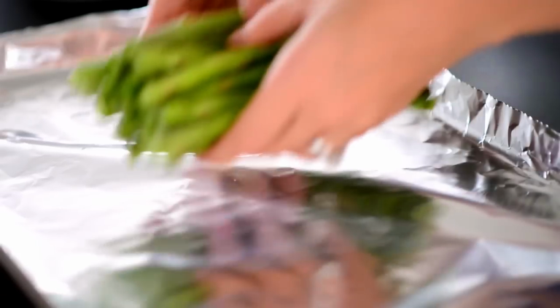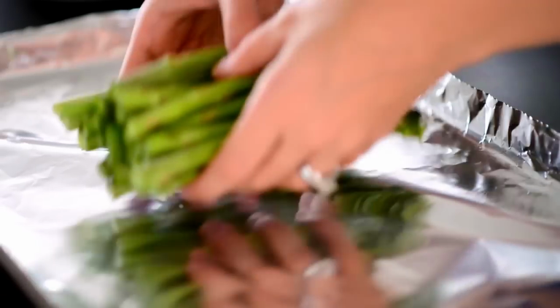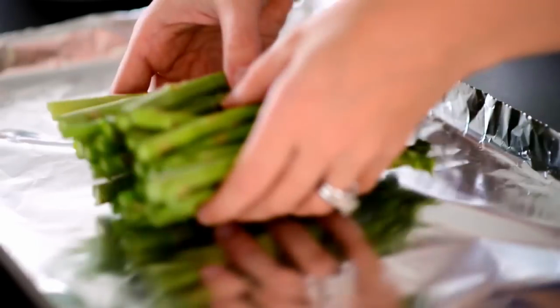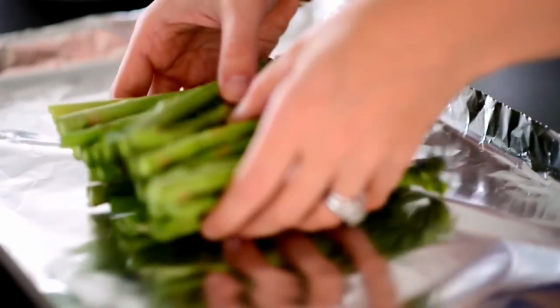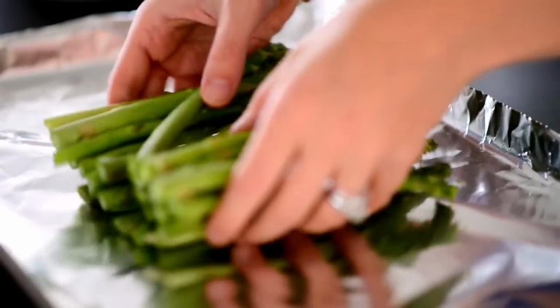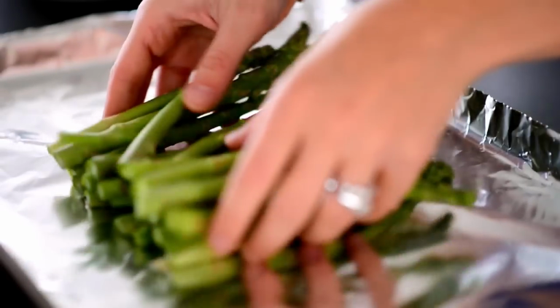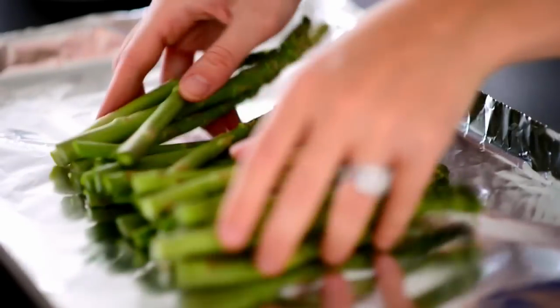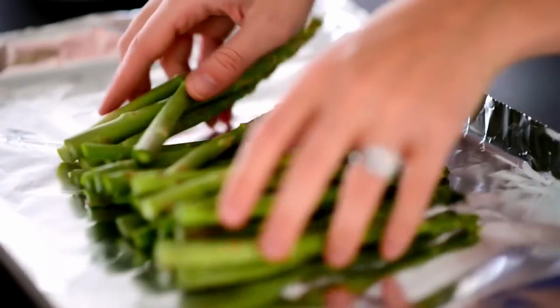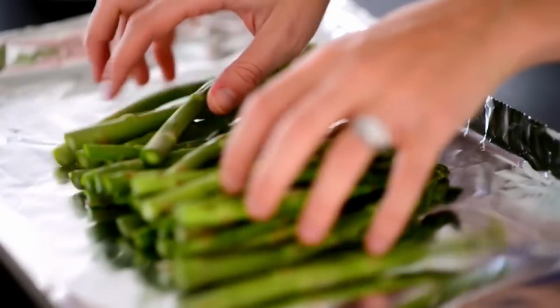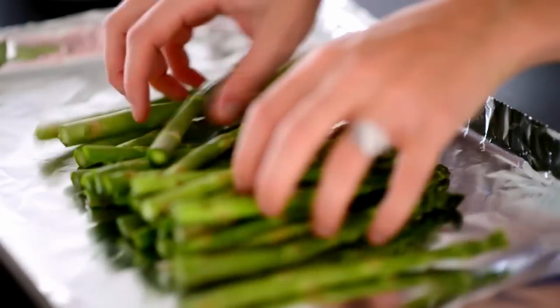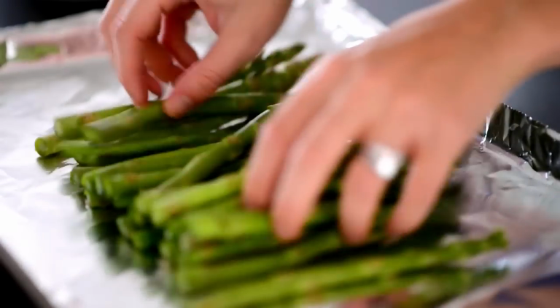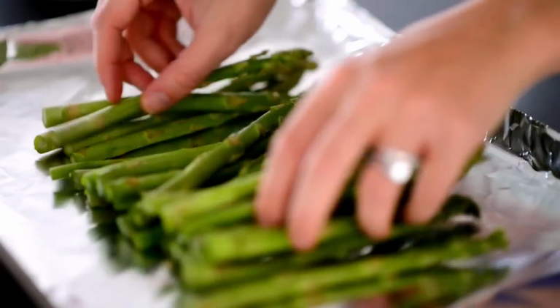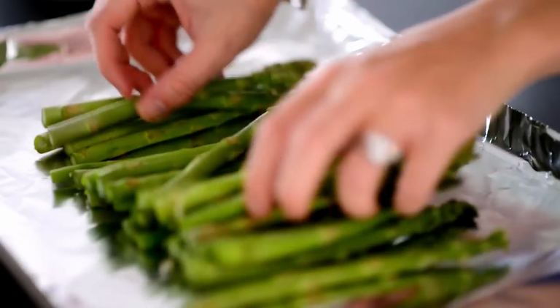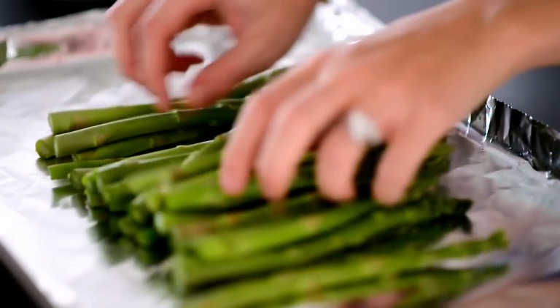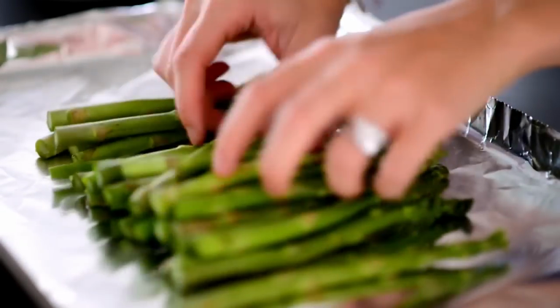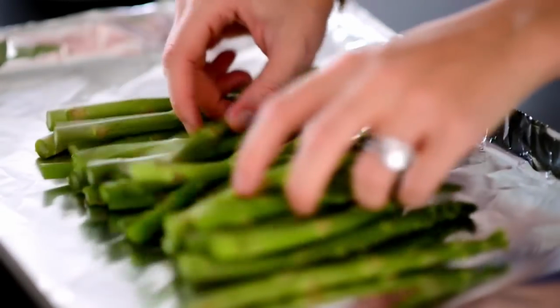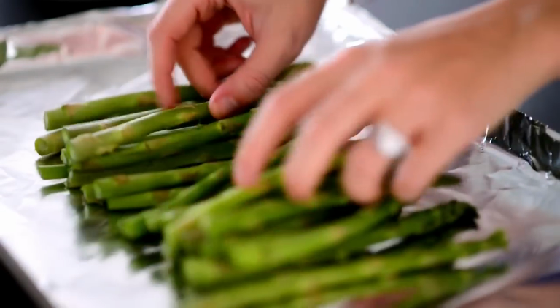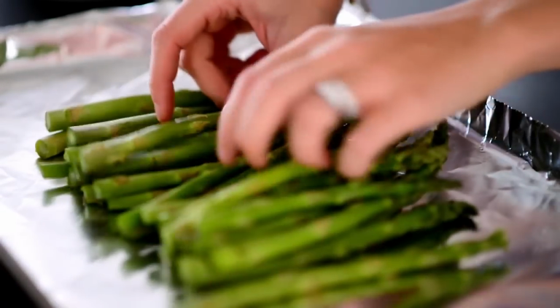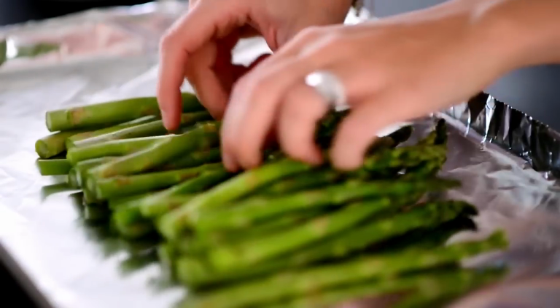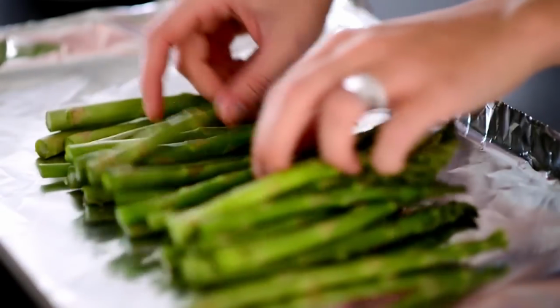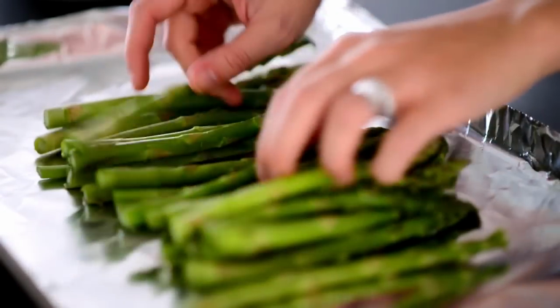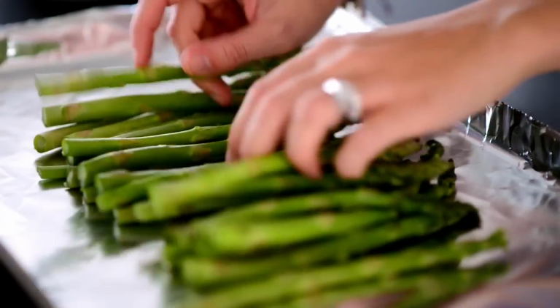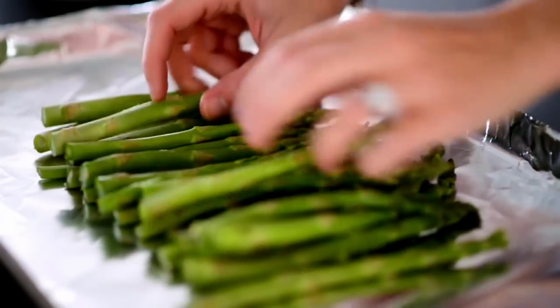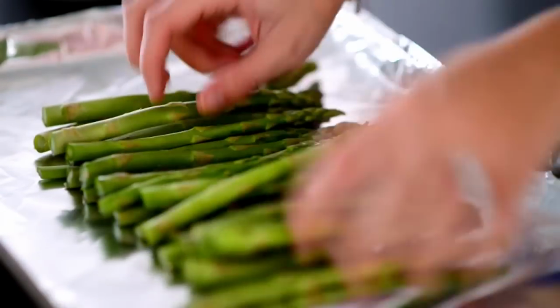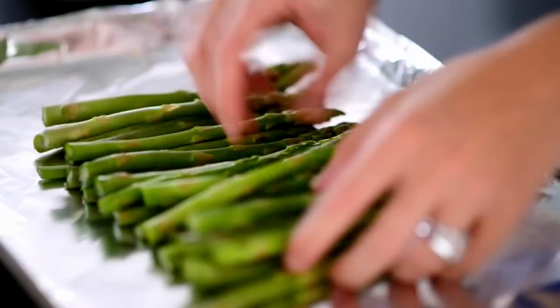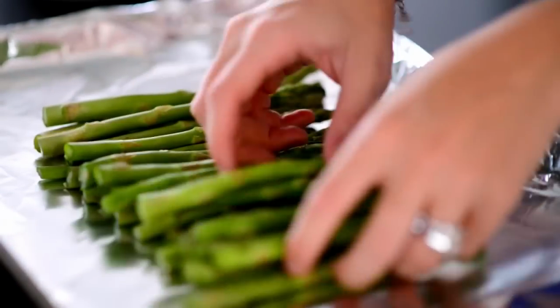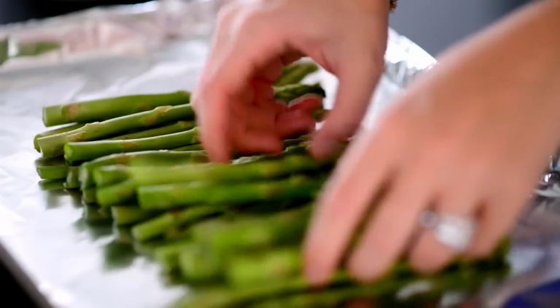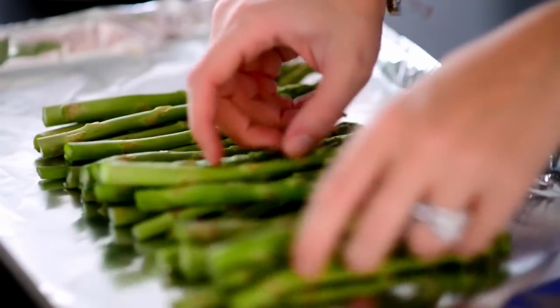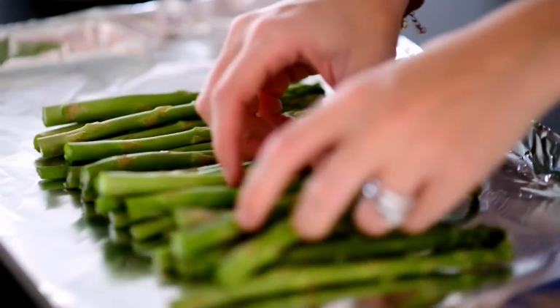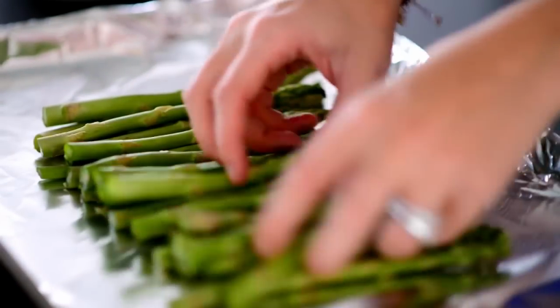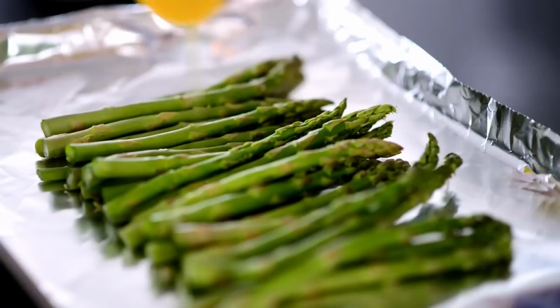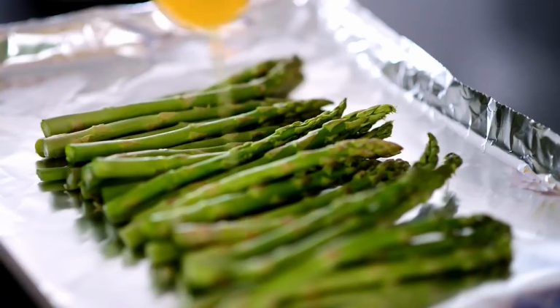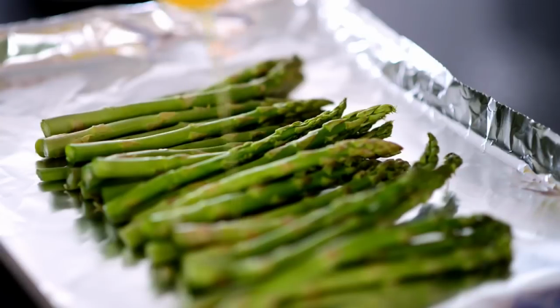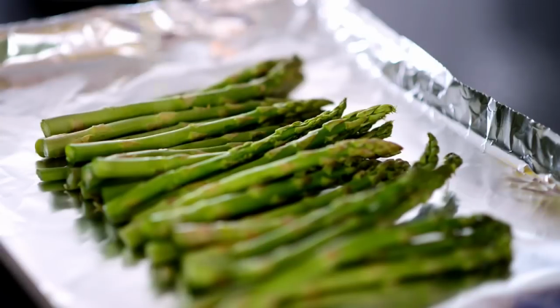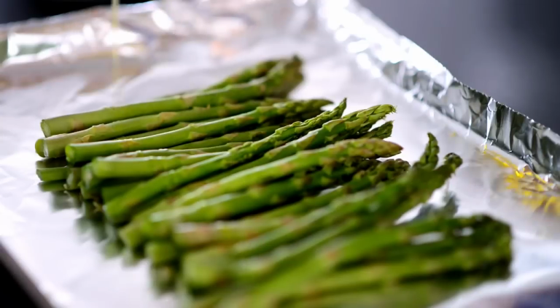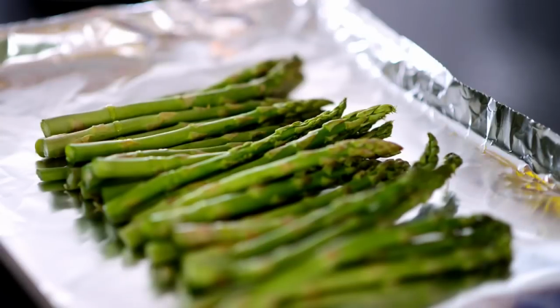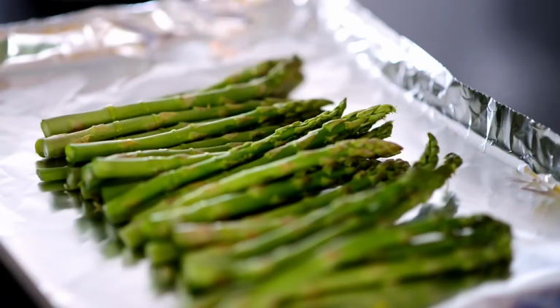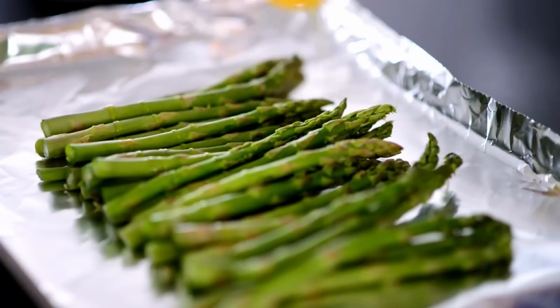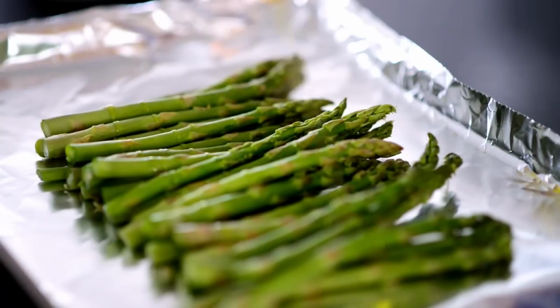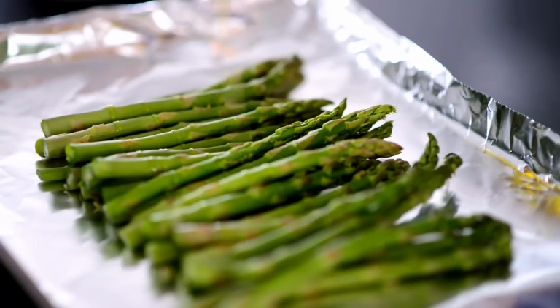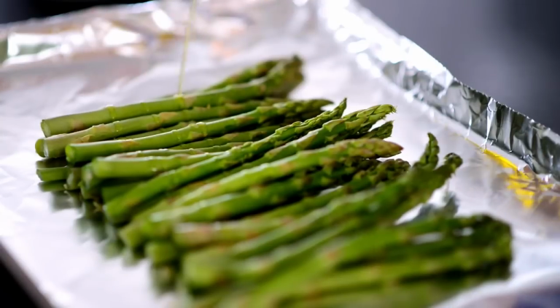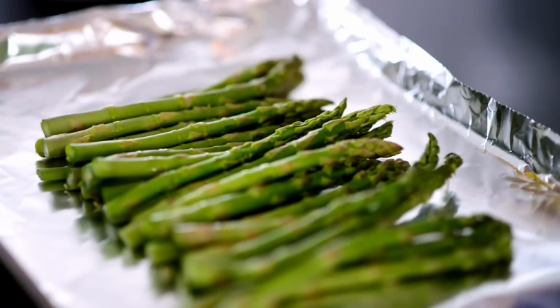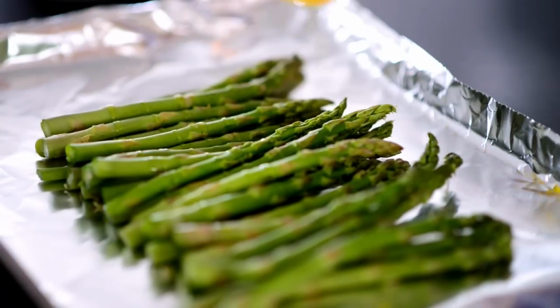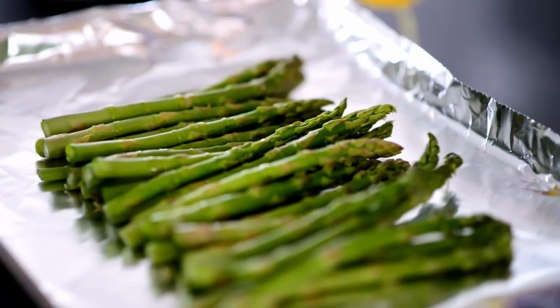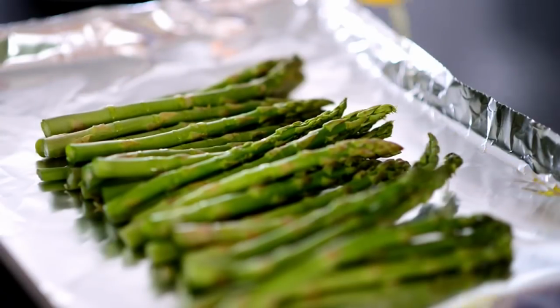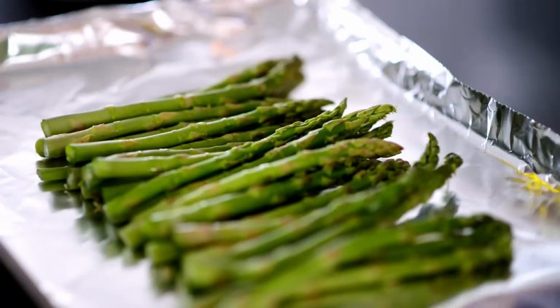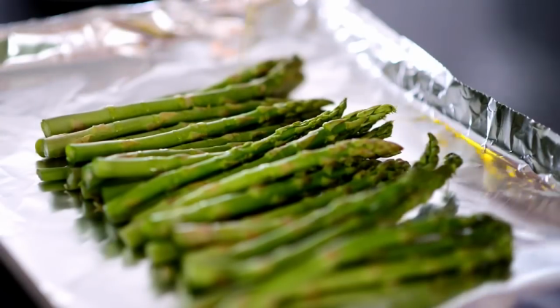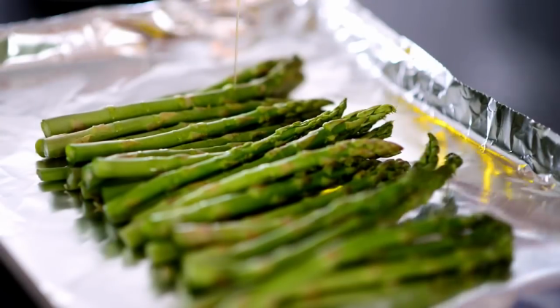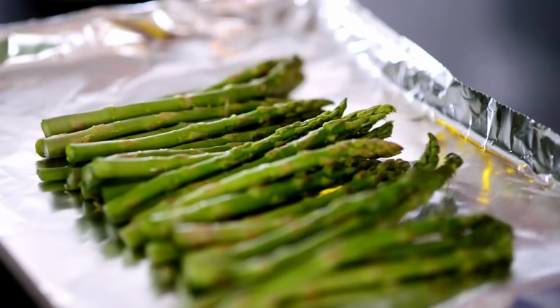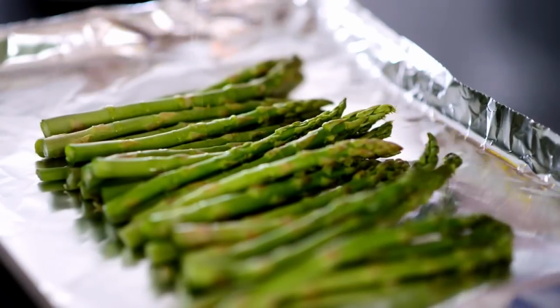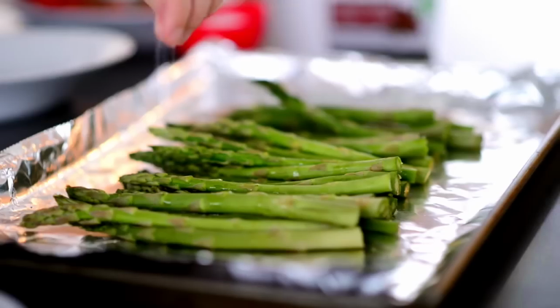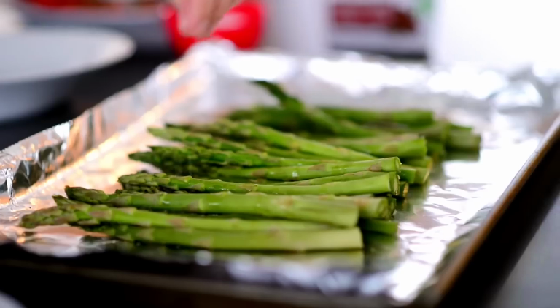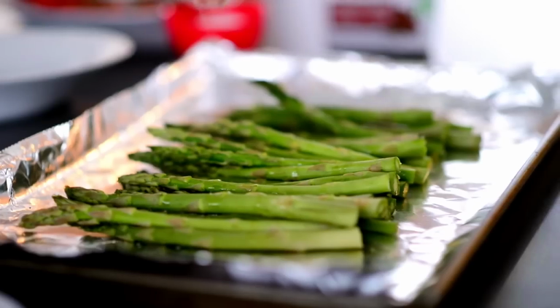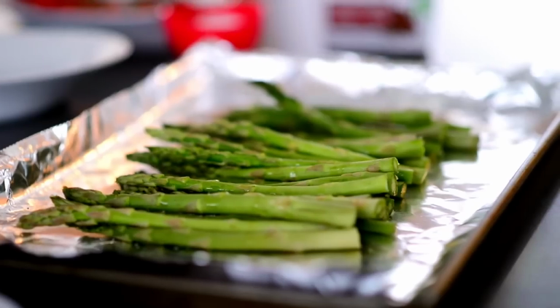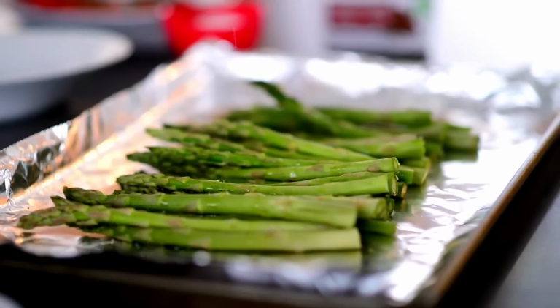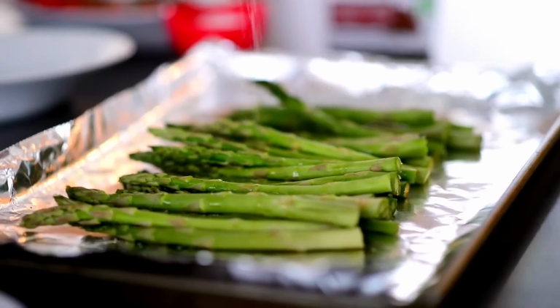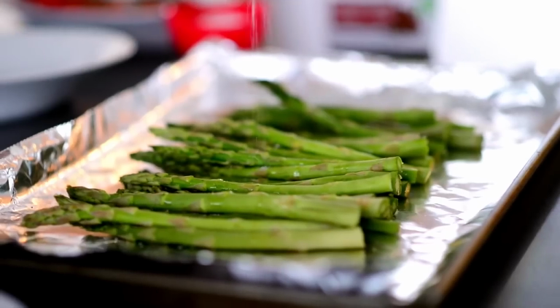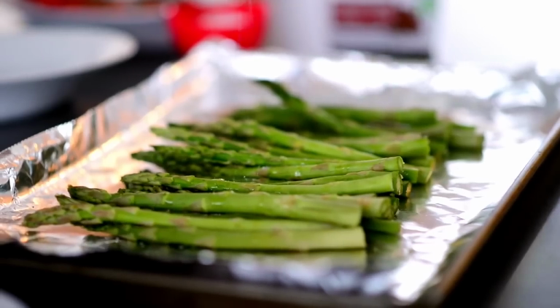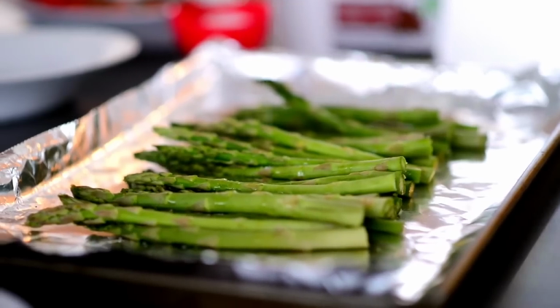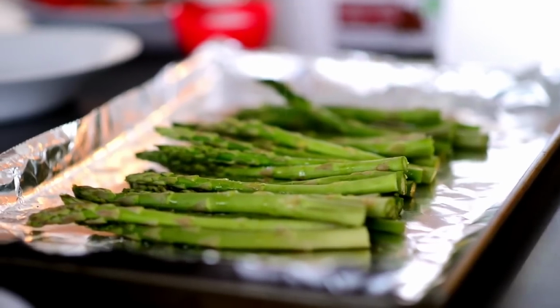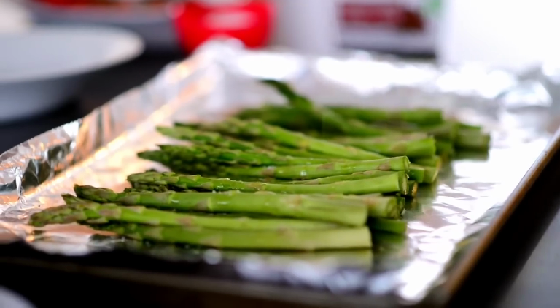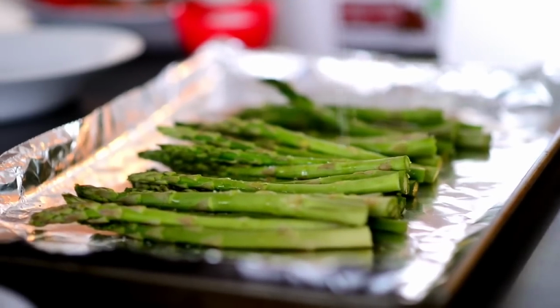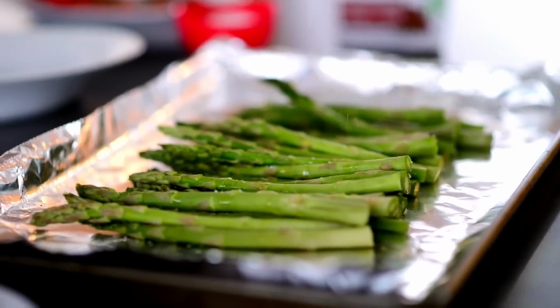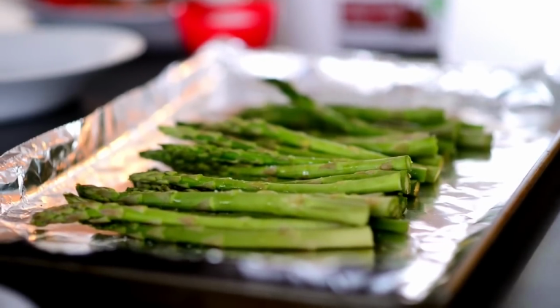Arrange trimmed asparagus on a baking sheet lined with tin foil and drizzle with olive oil. Season it up with a little salt and pepper.